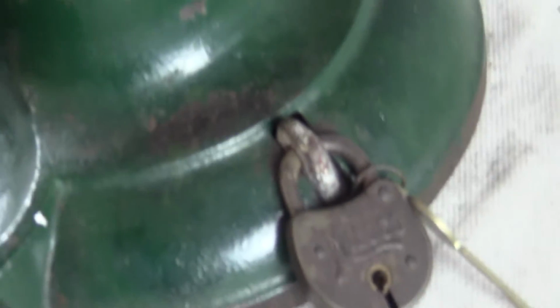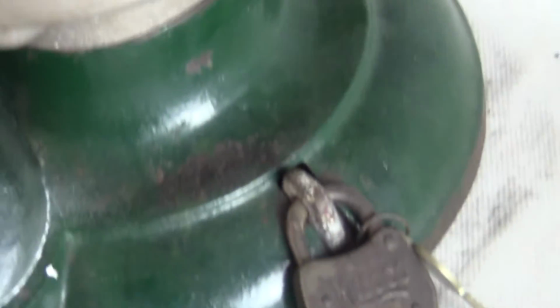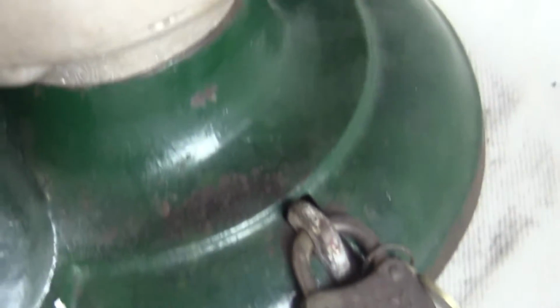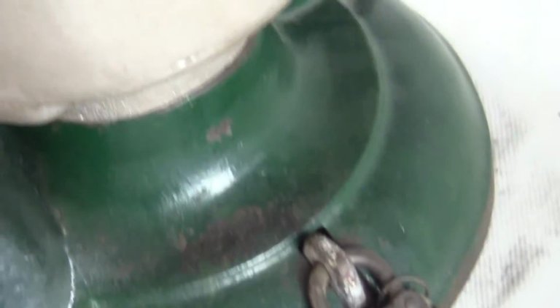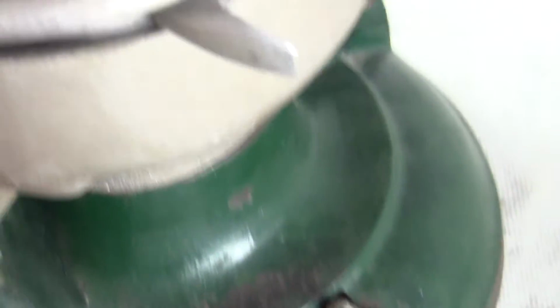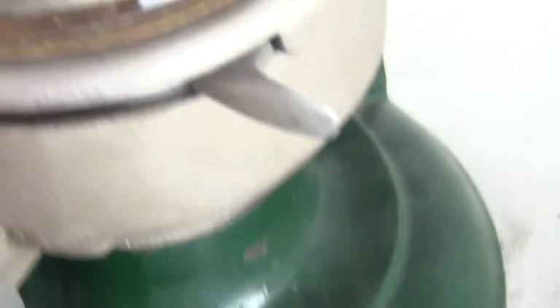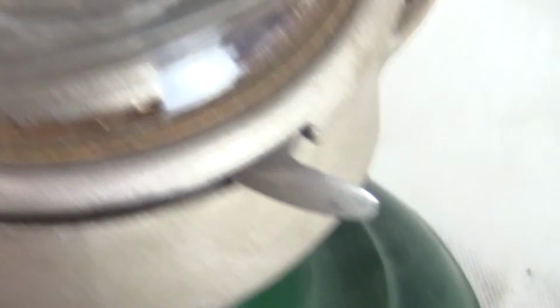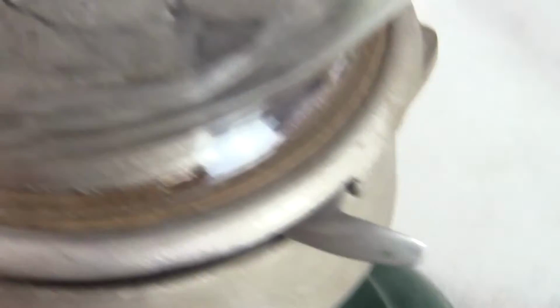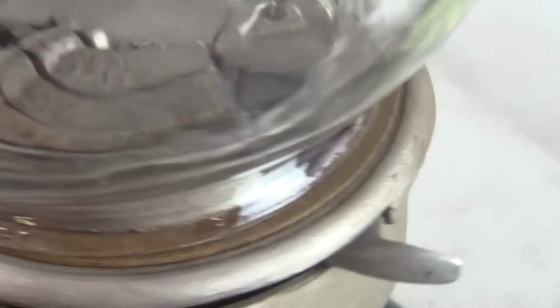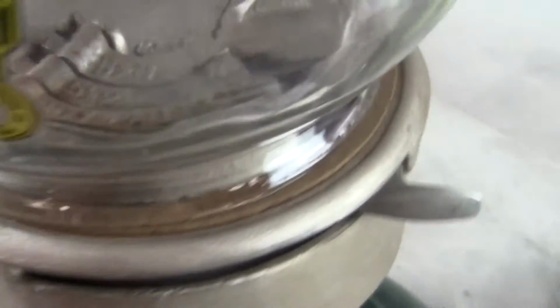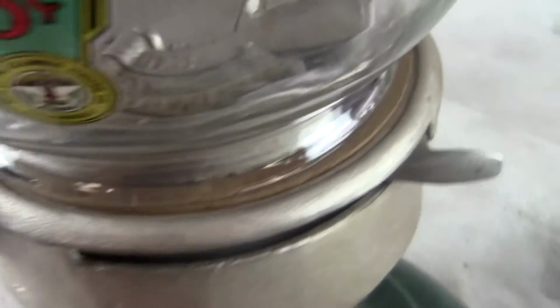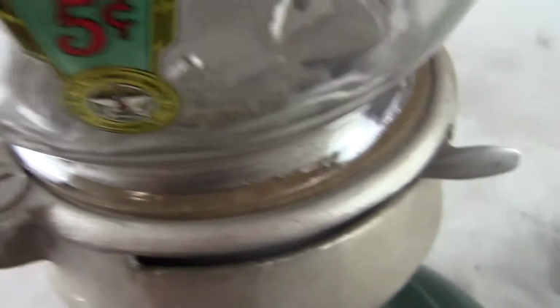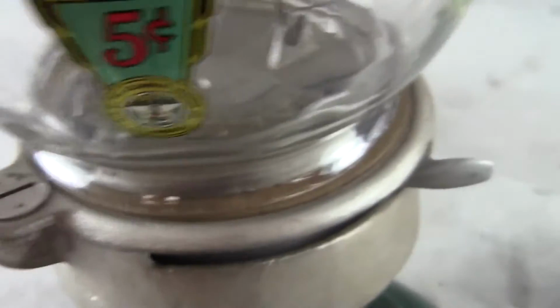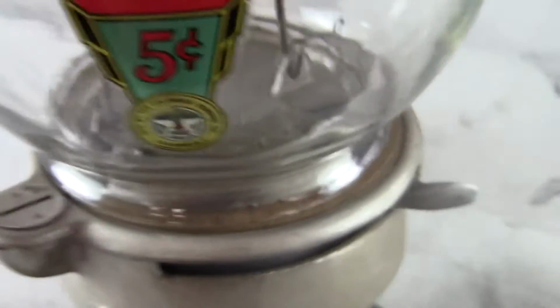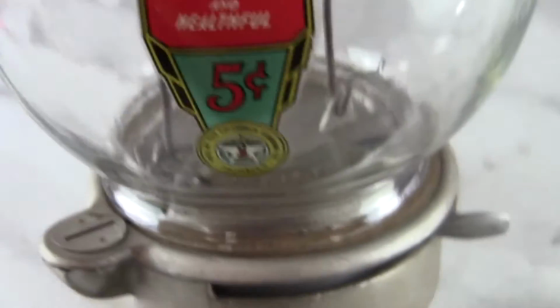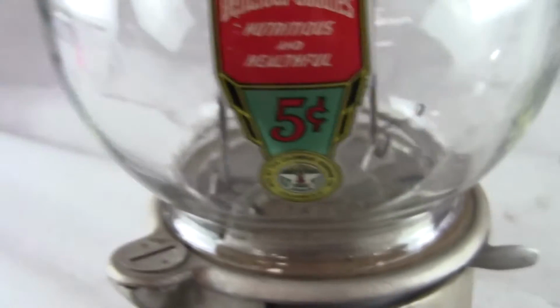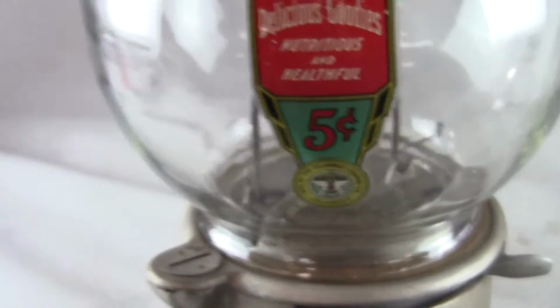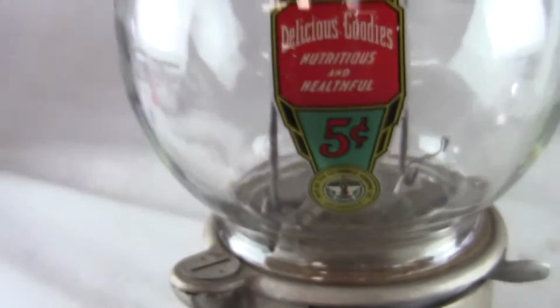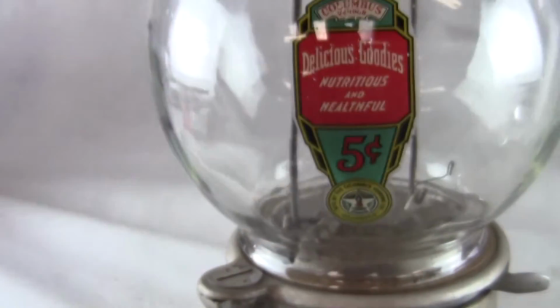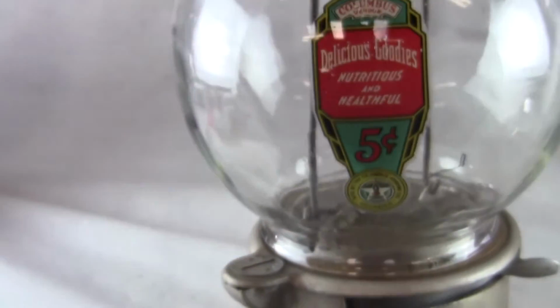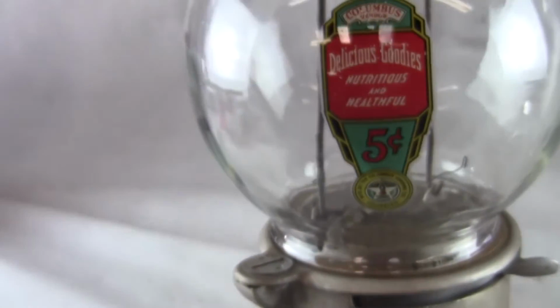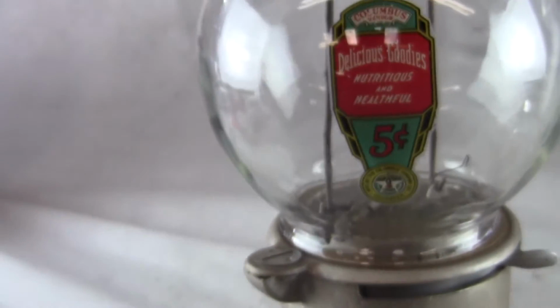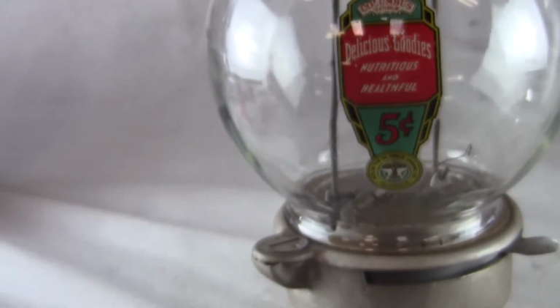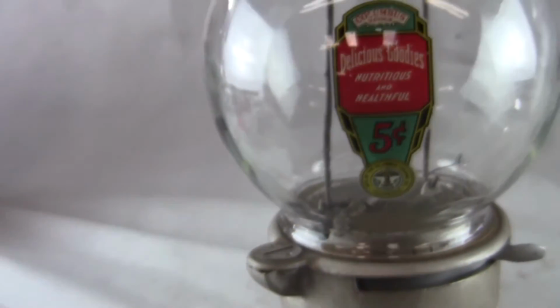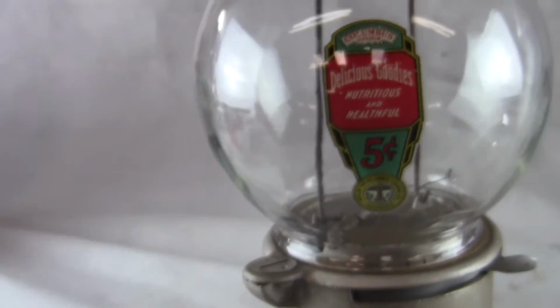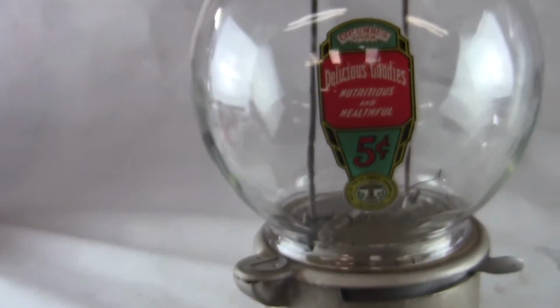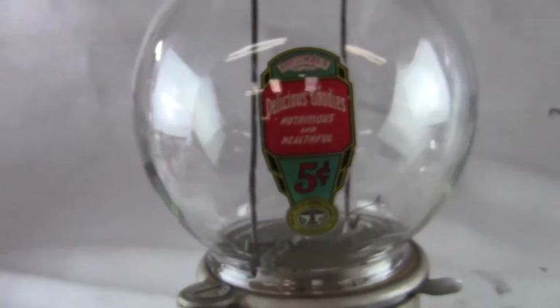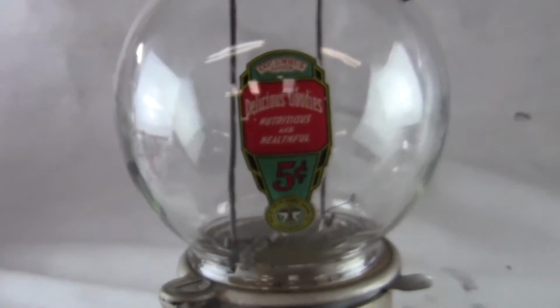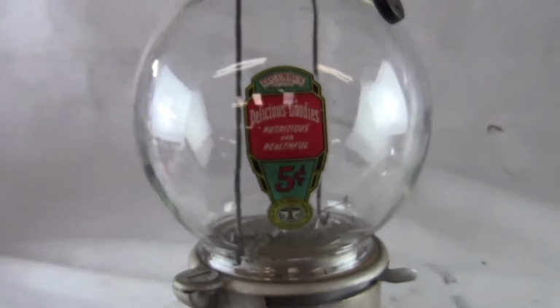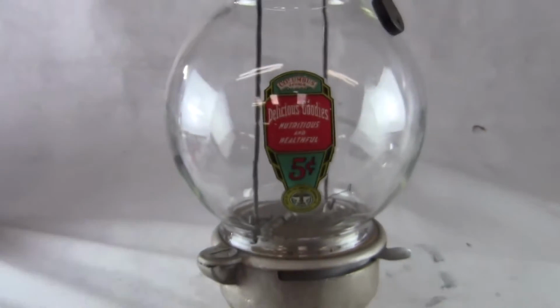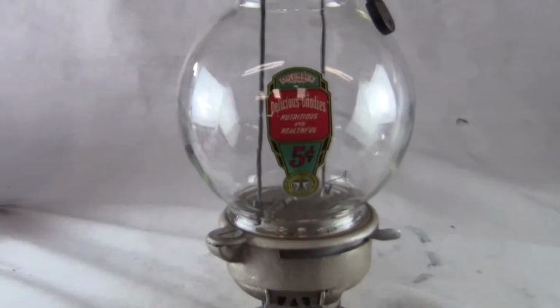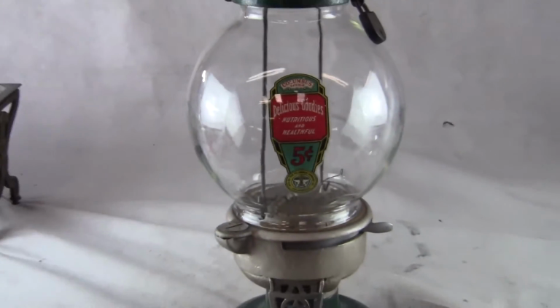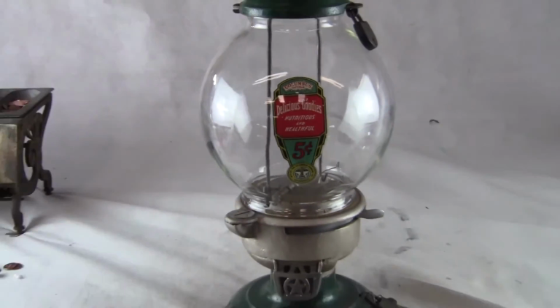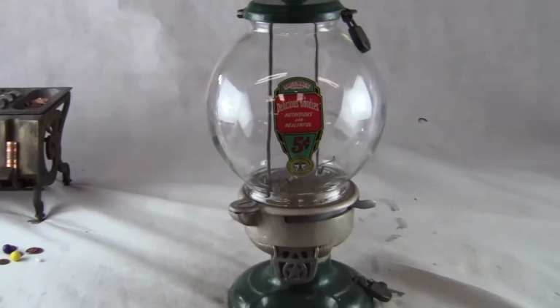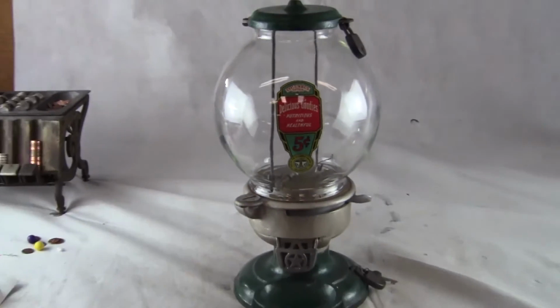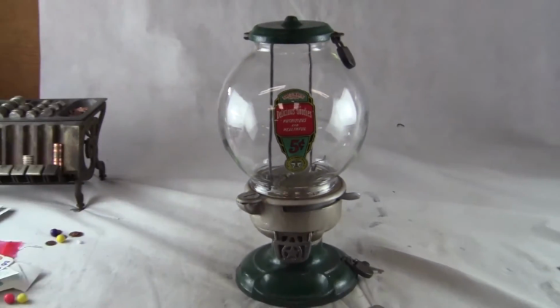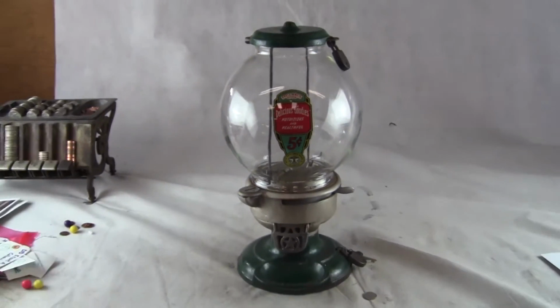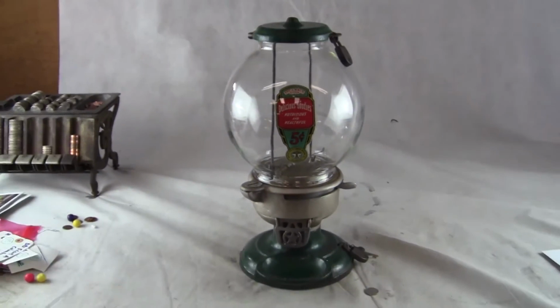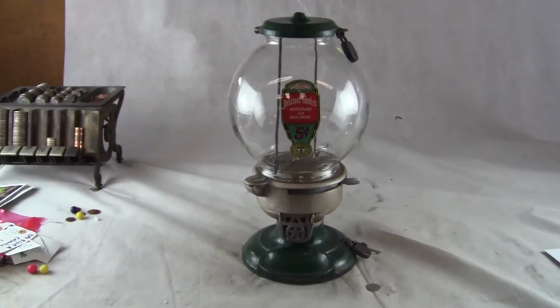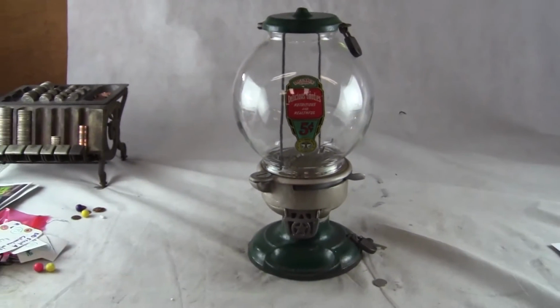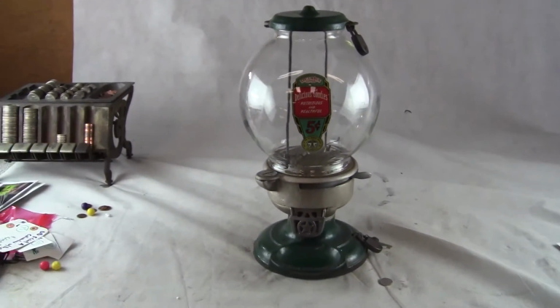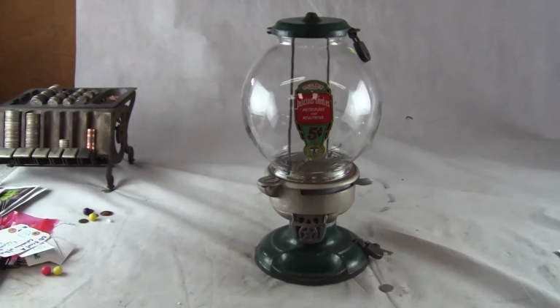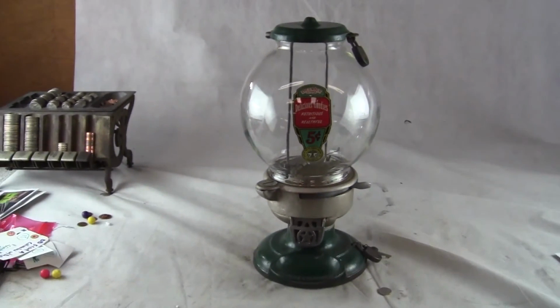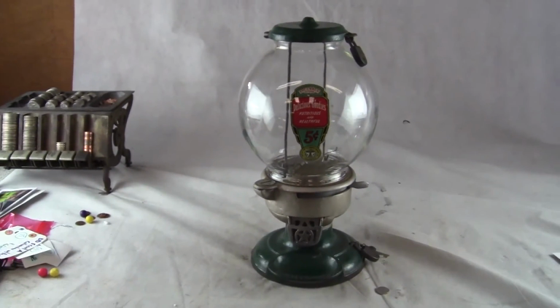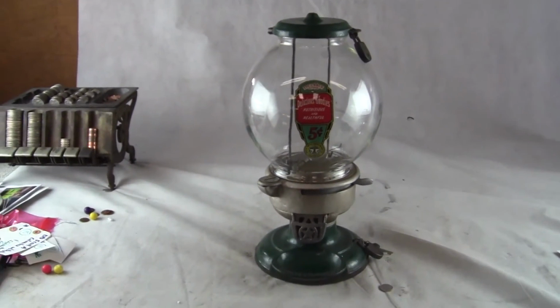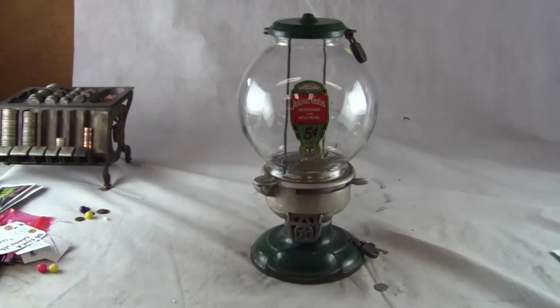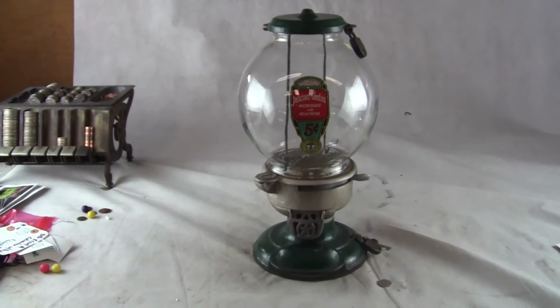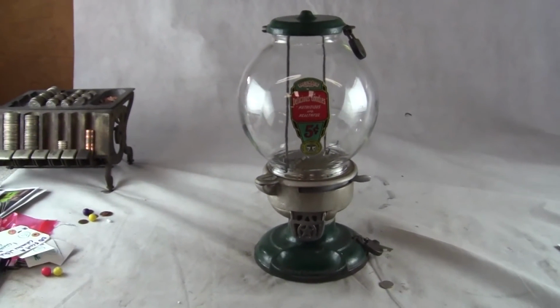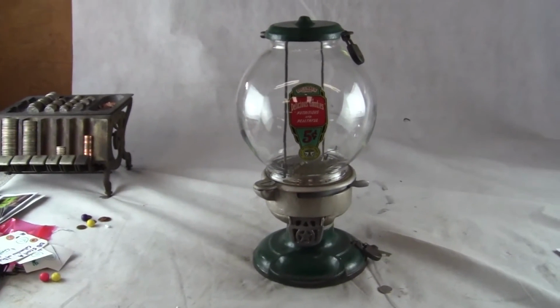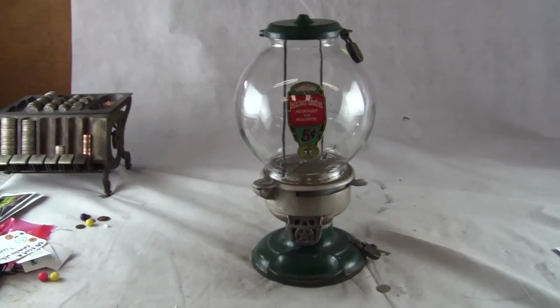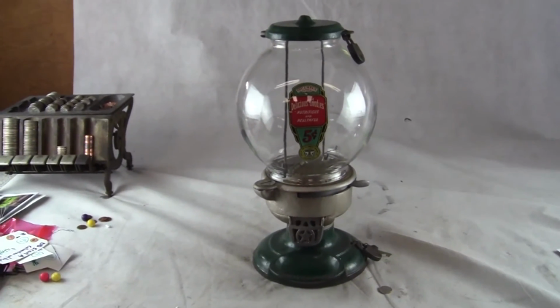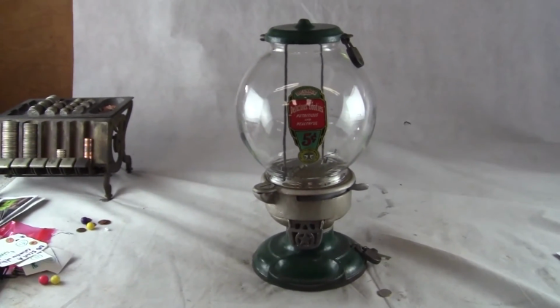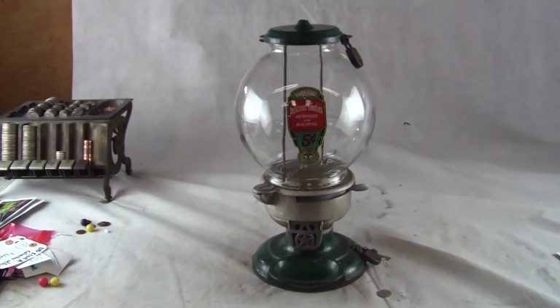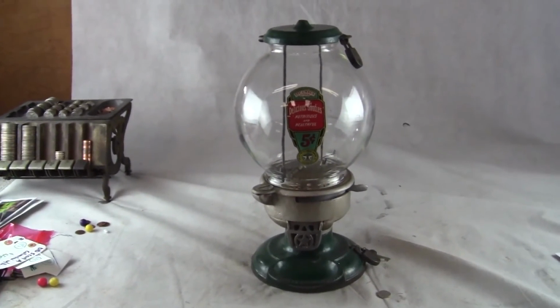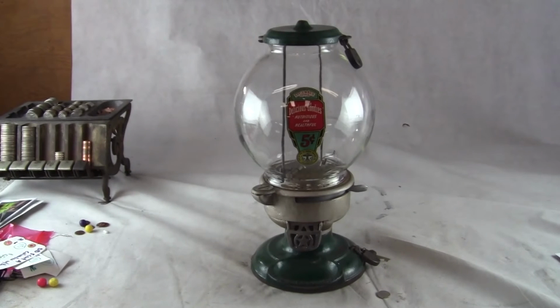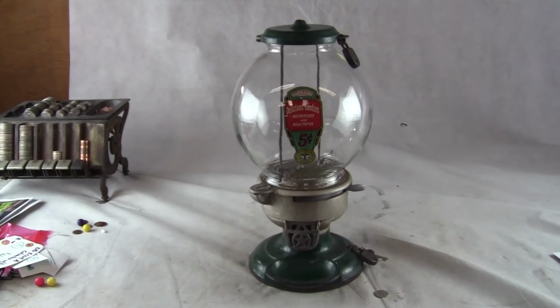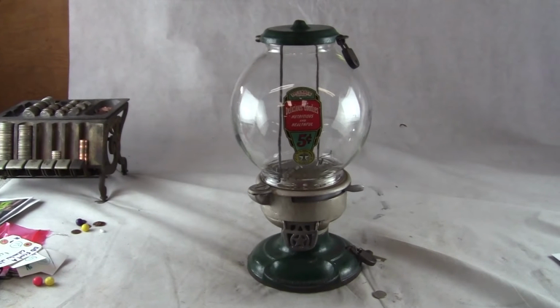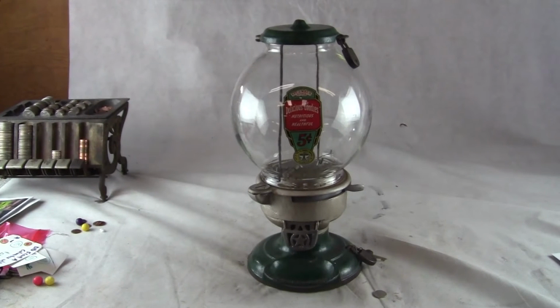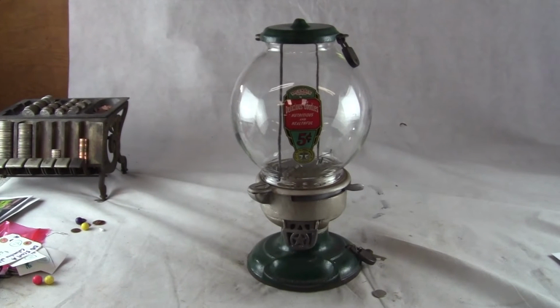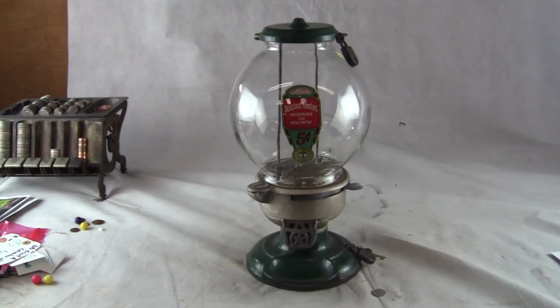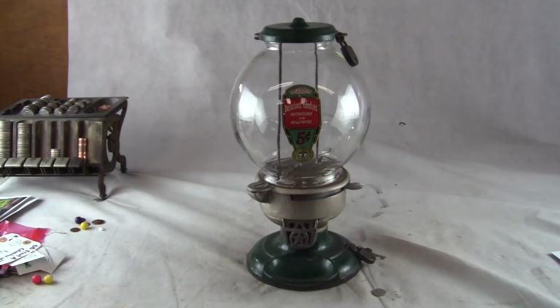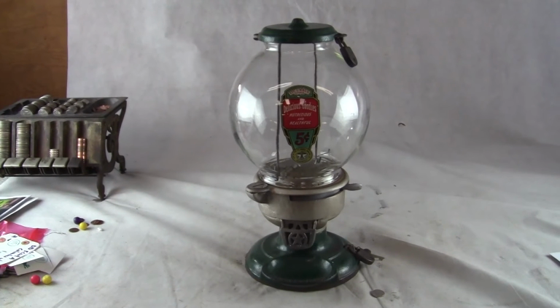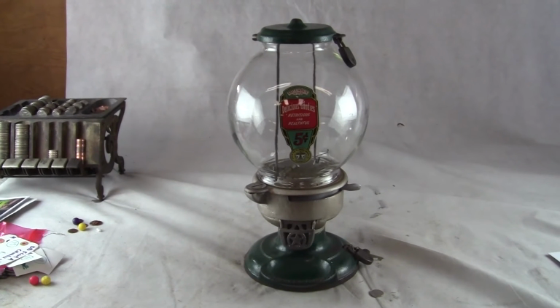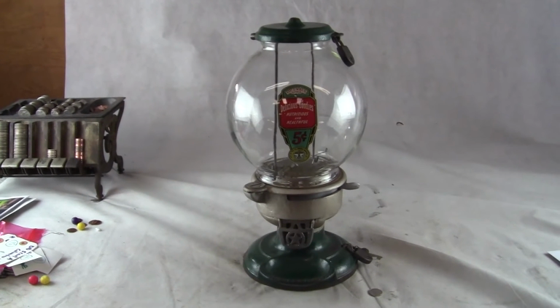This machine will be double boxed, globe separate from the machine, shipped via FedEx ground from our location to yours, guaranteed to arrive in the same condition it leaves our doors.